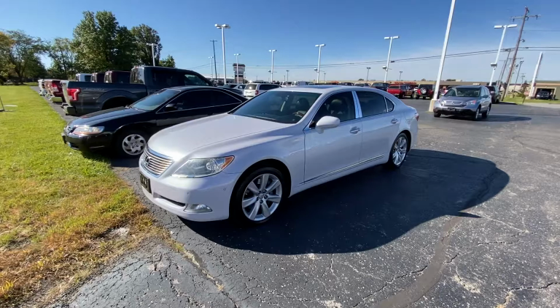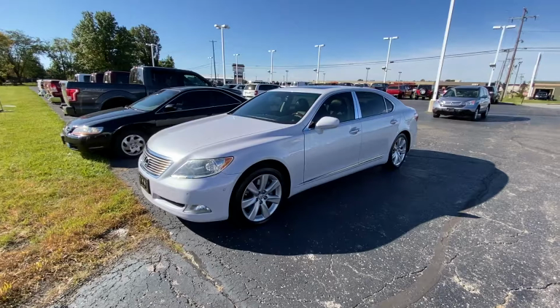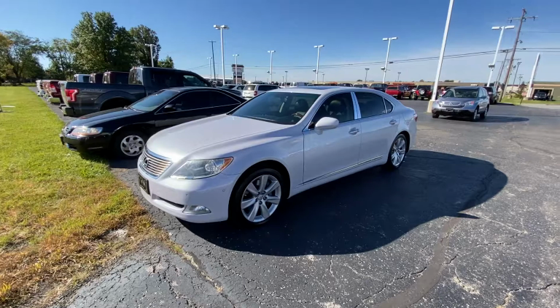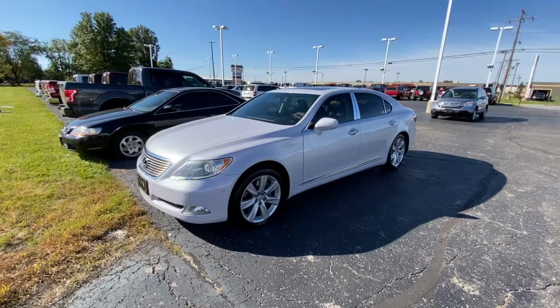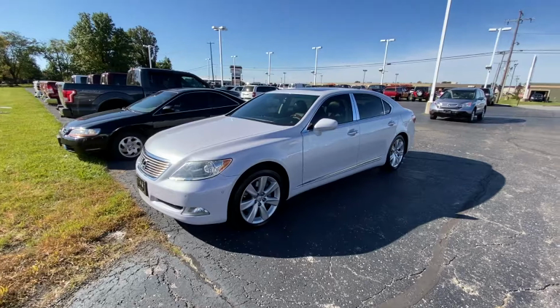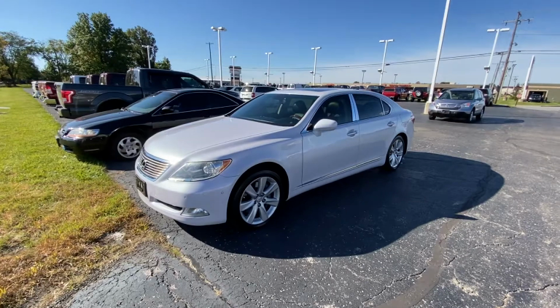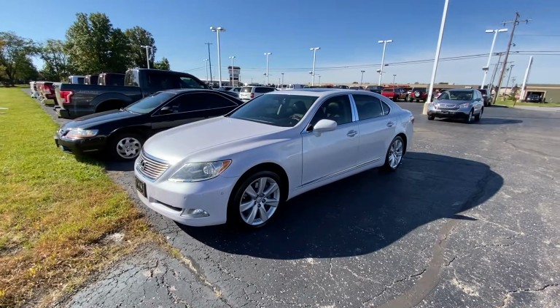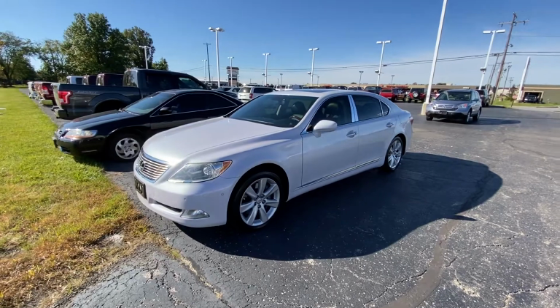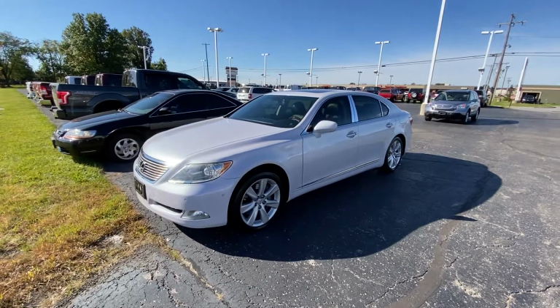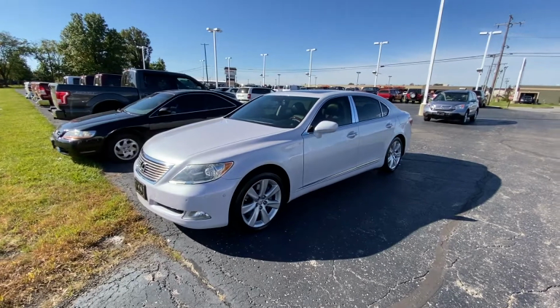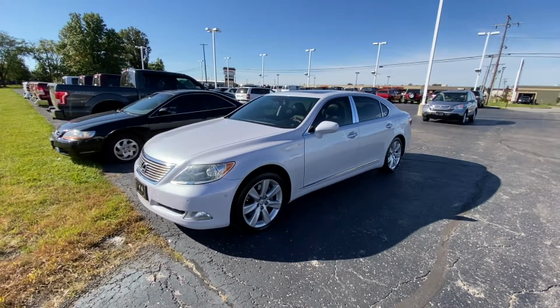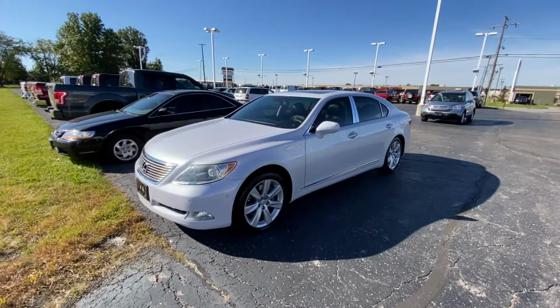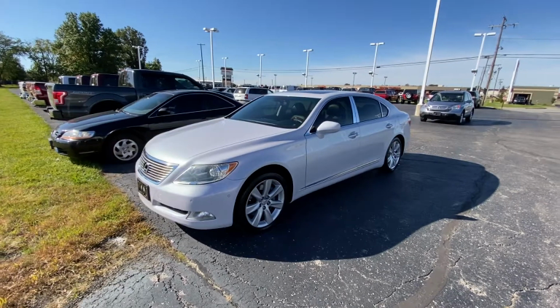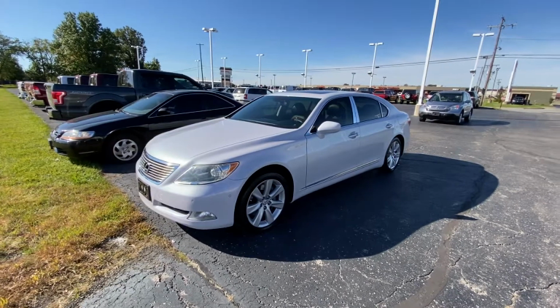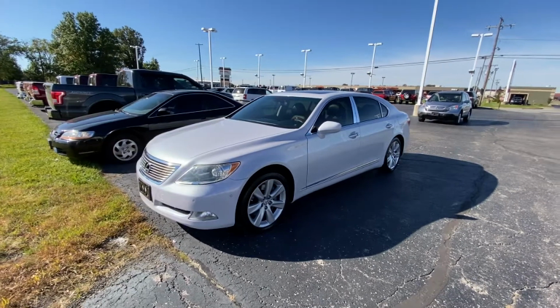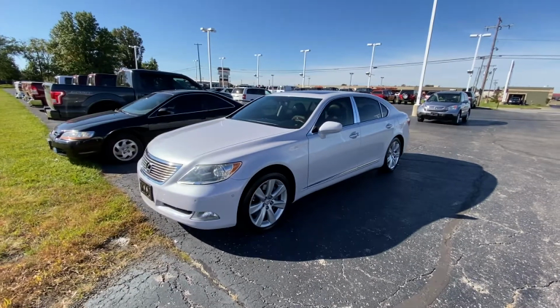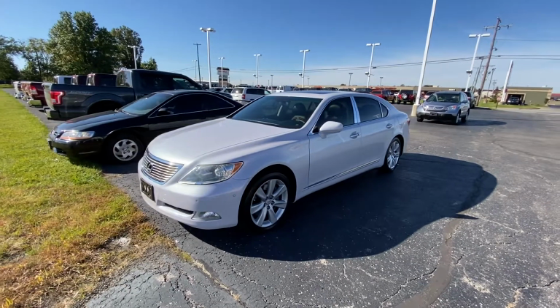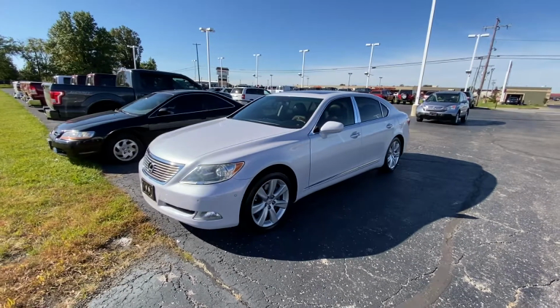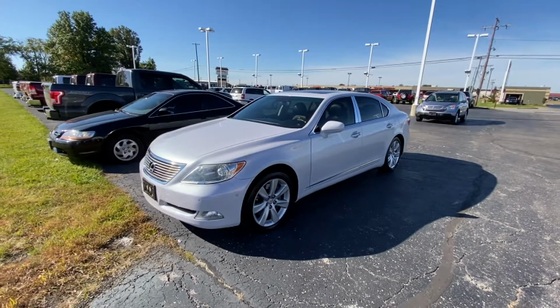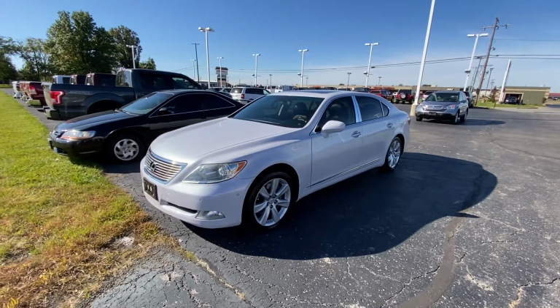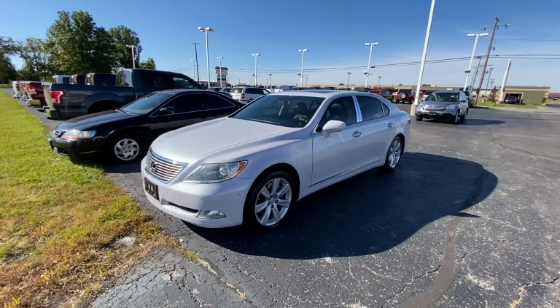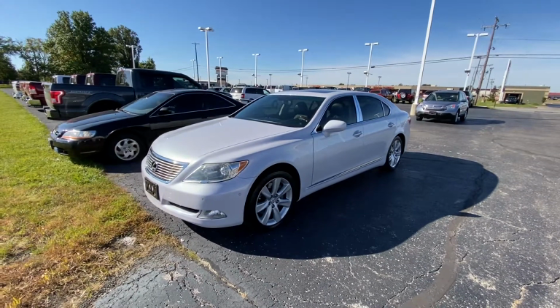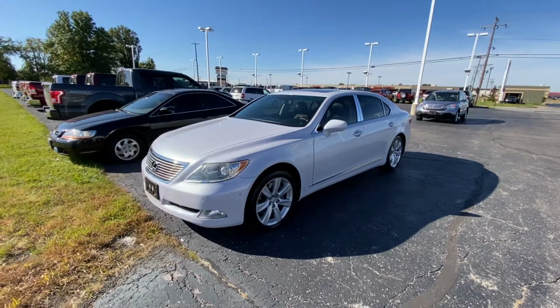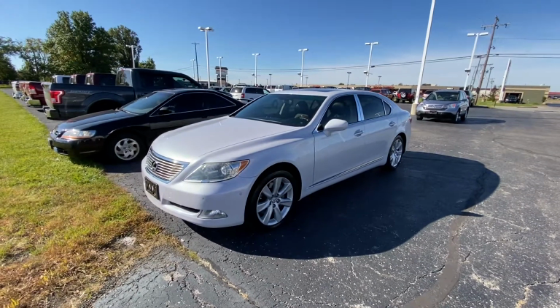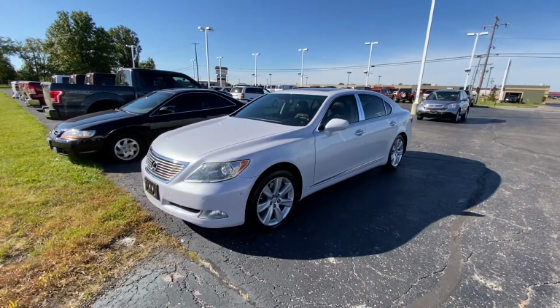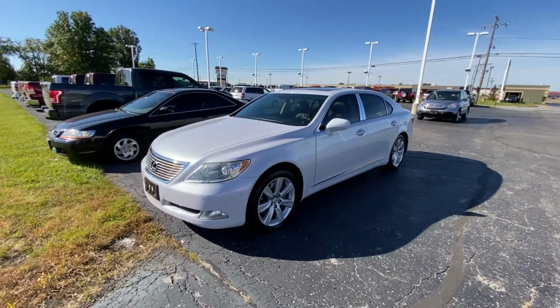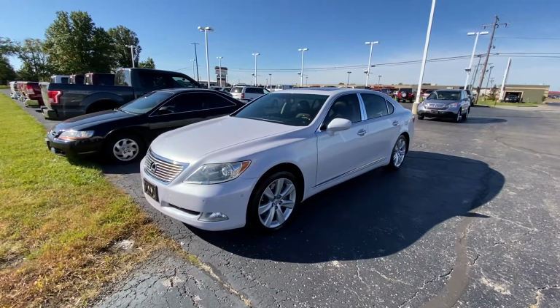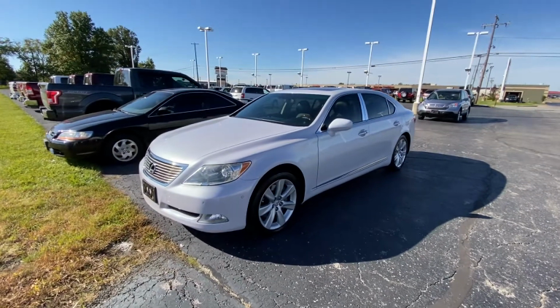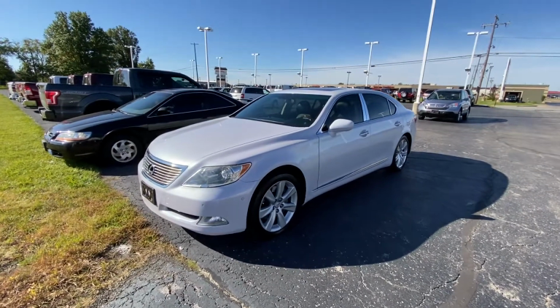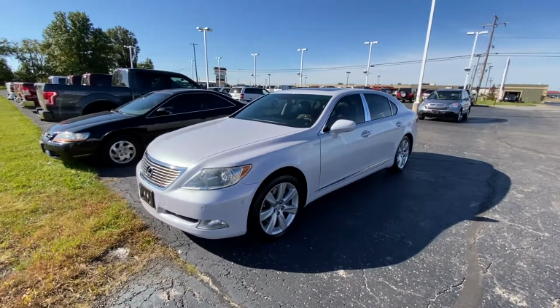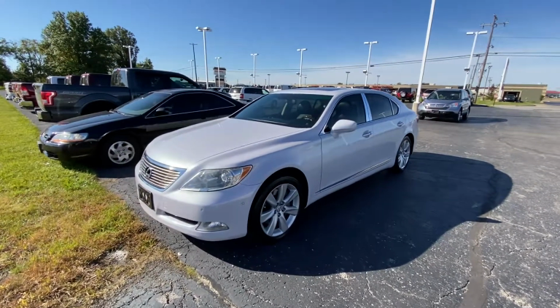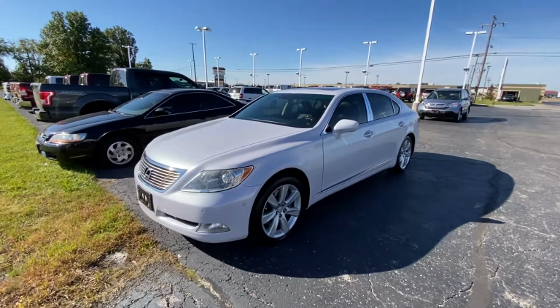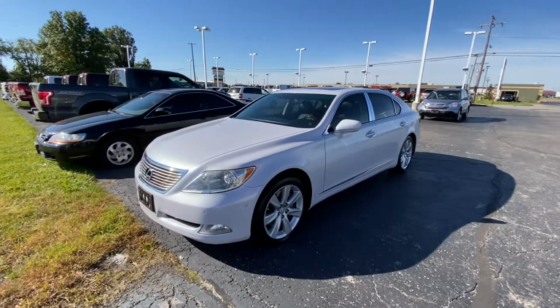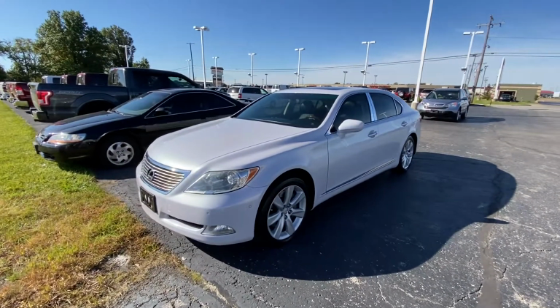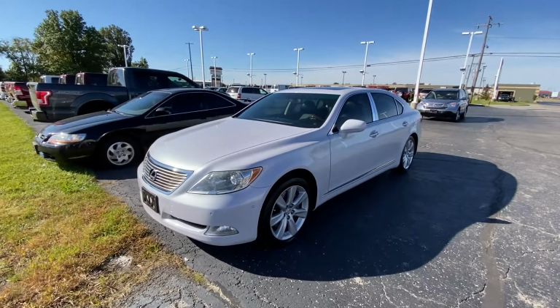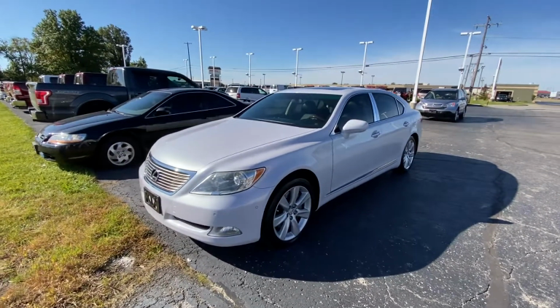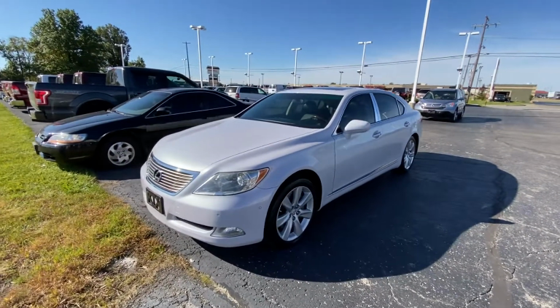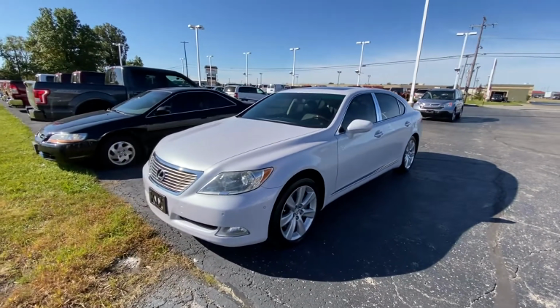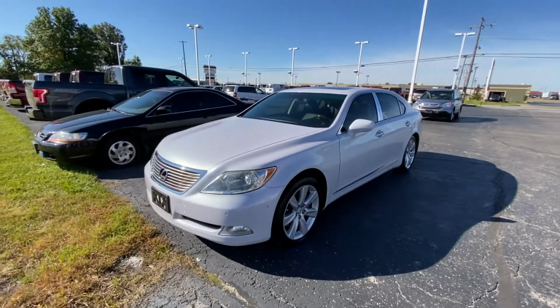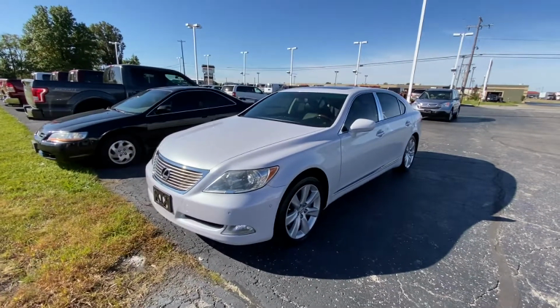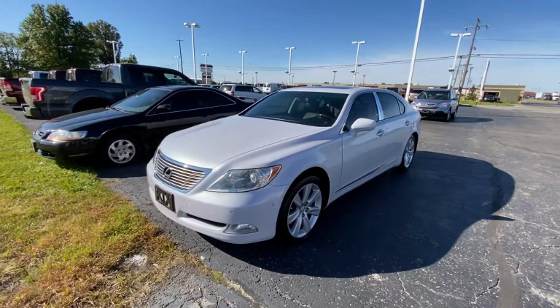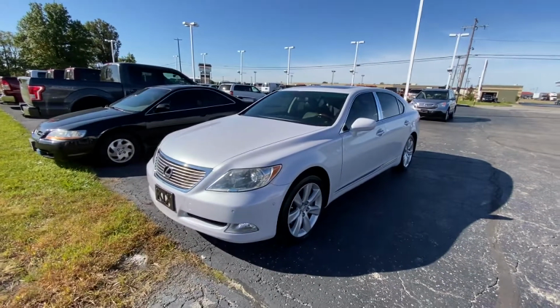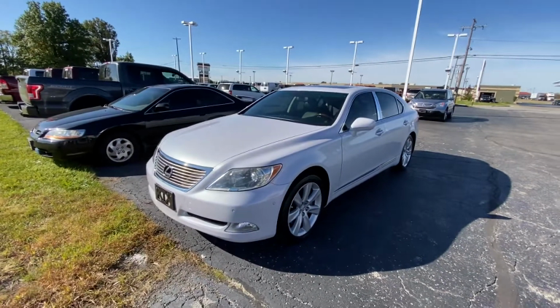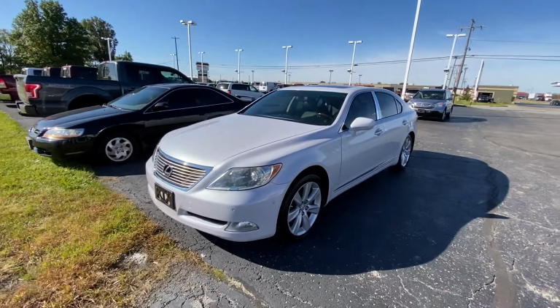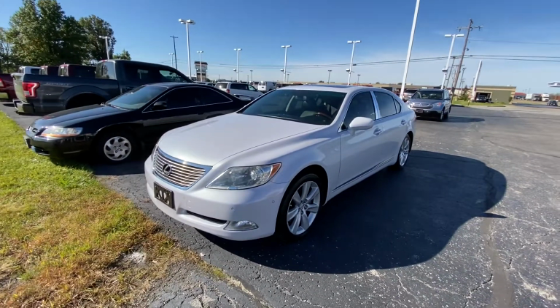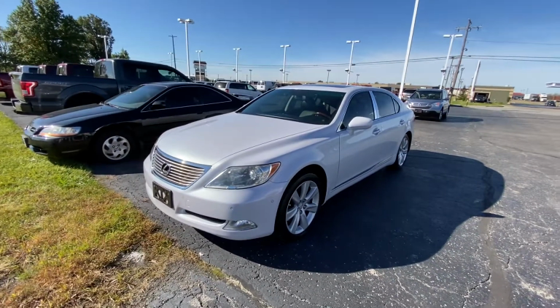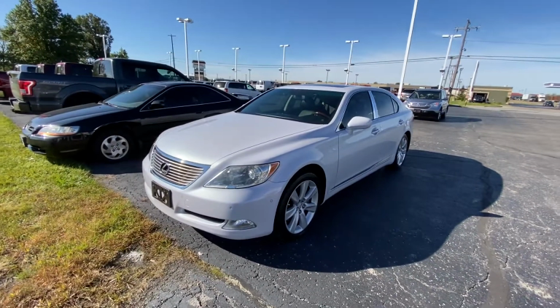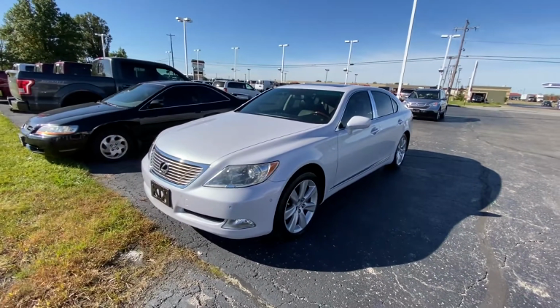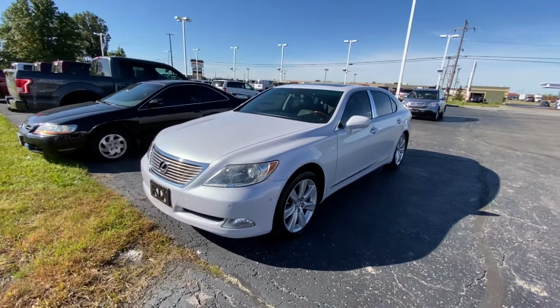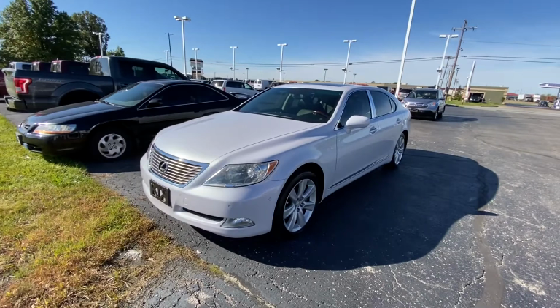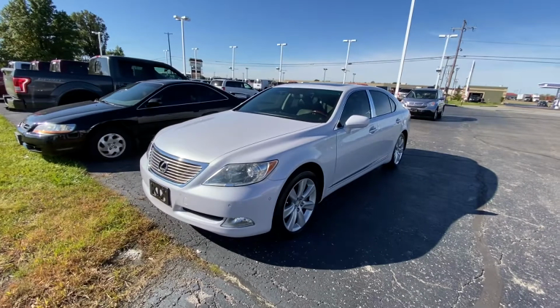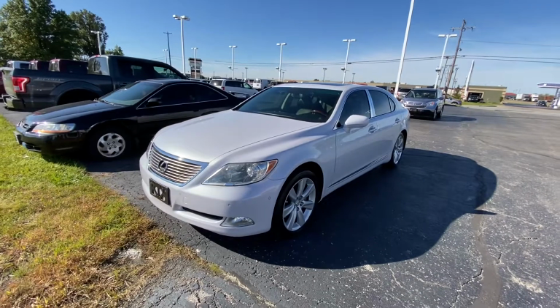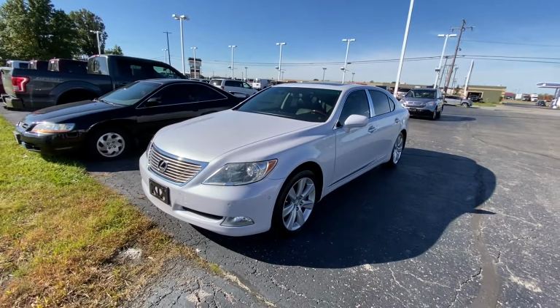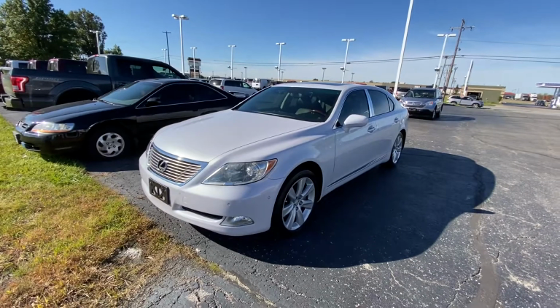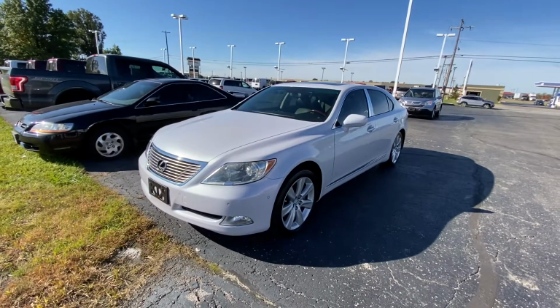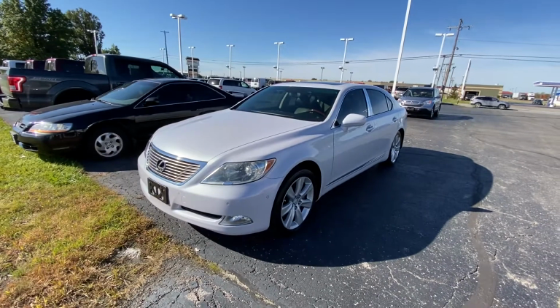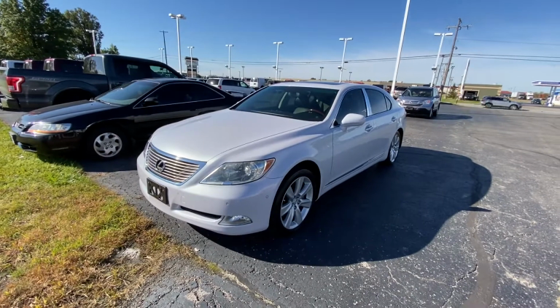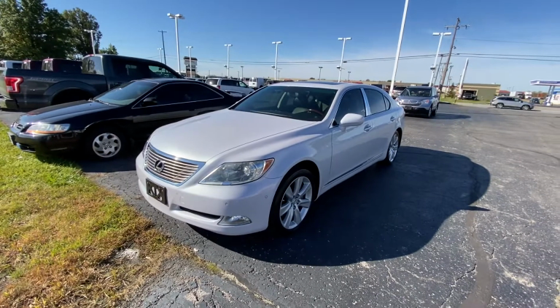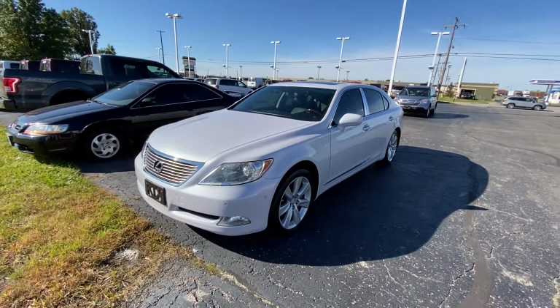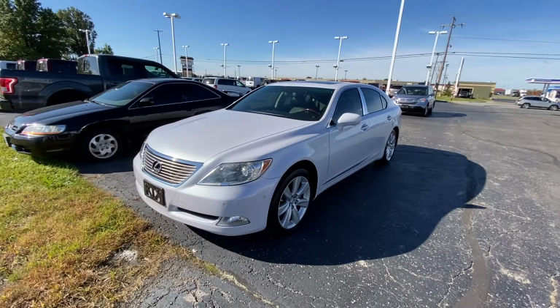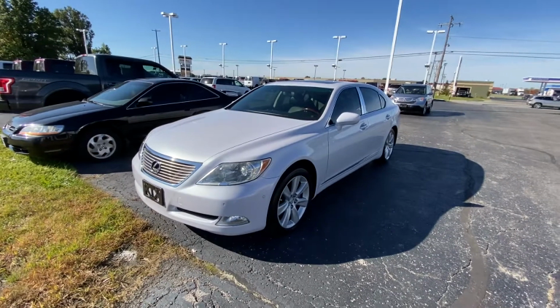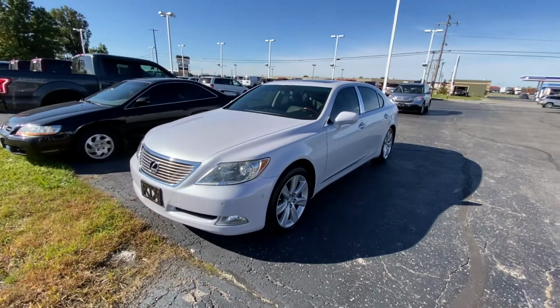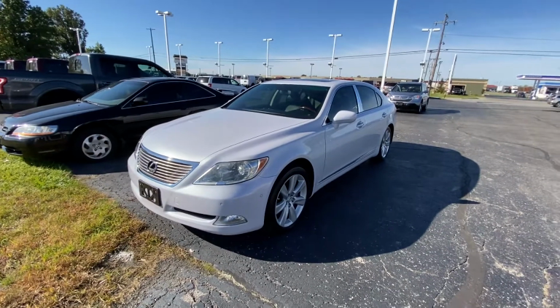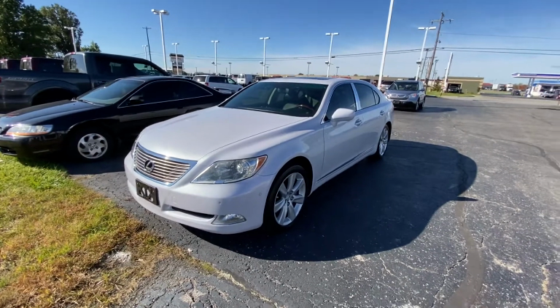Hey guys, this is Tyson over here at Terry Hendricks Chrysler. I'm going to do a walk around video of the 2008 Lexus LS460L.